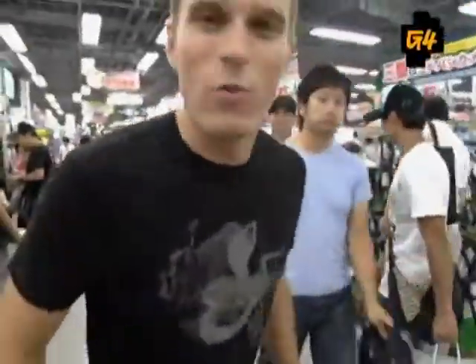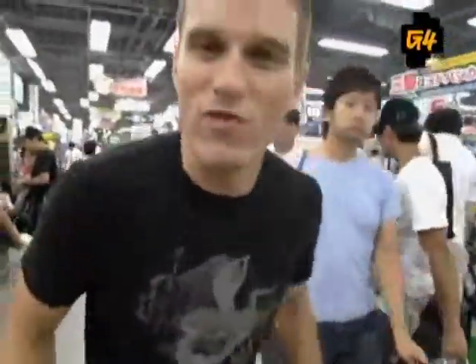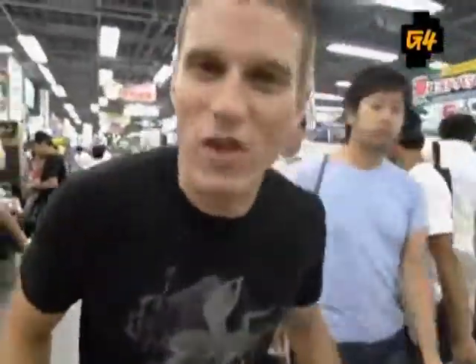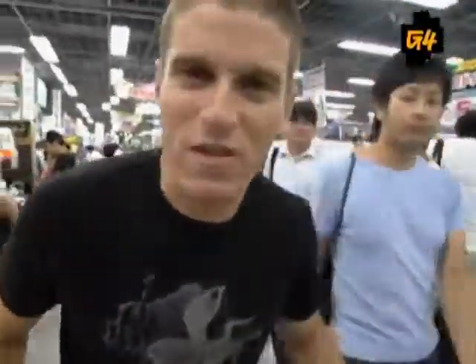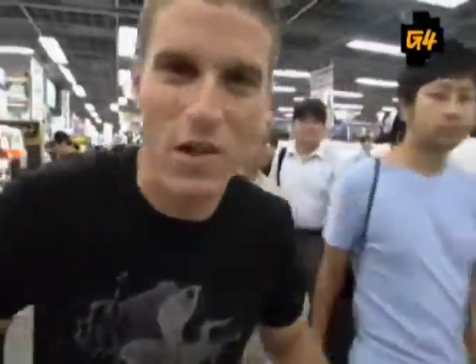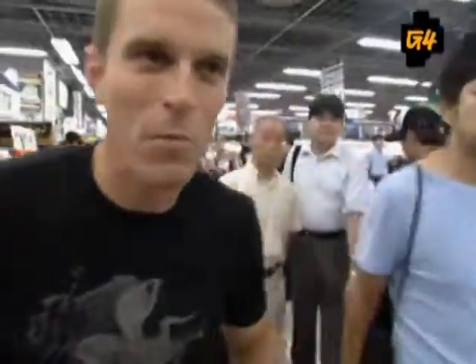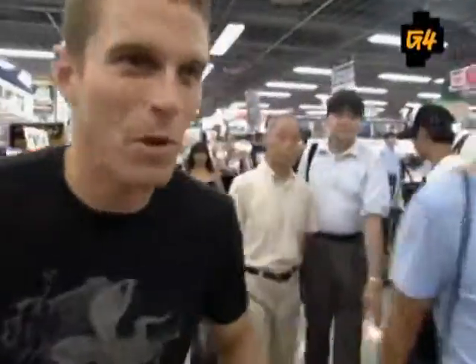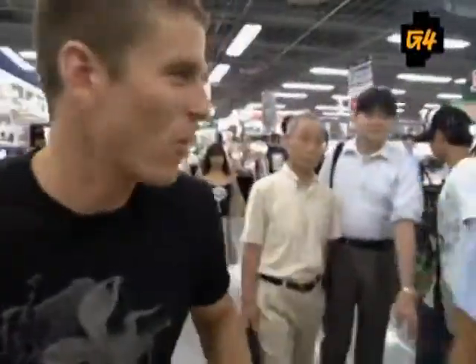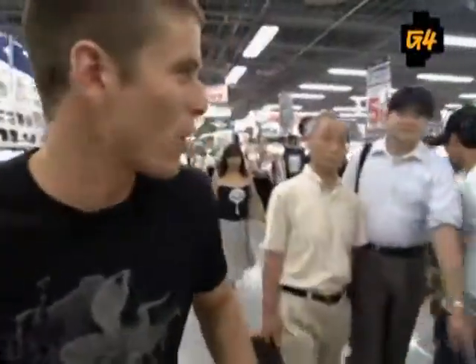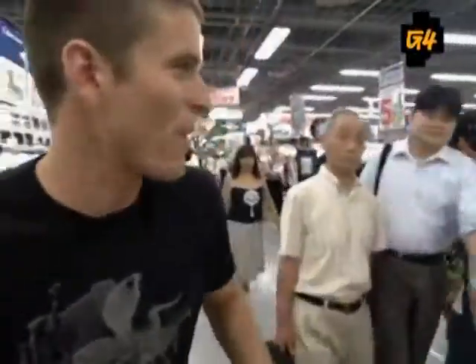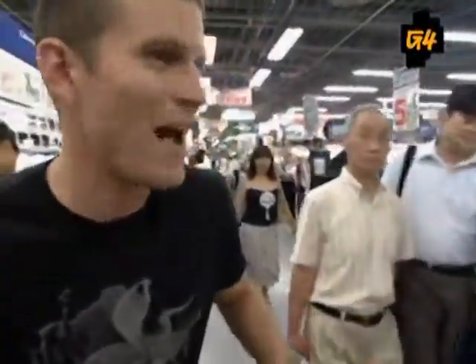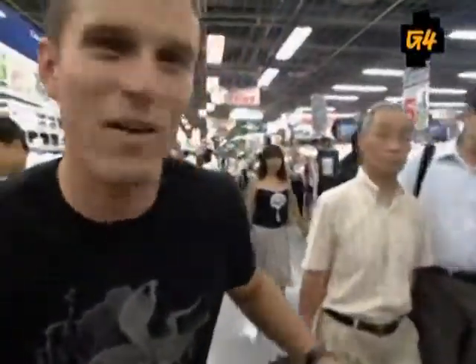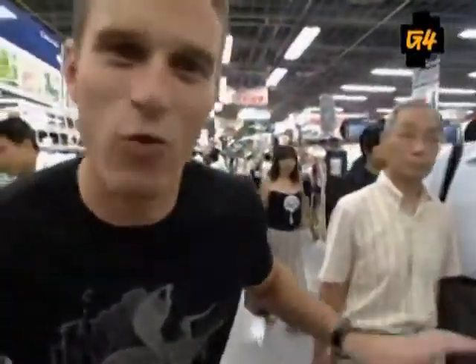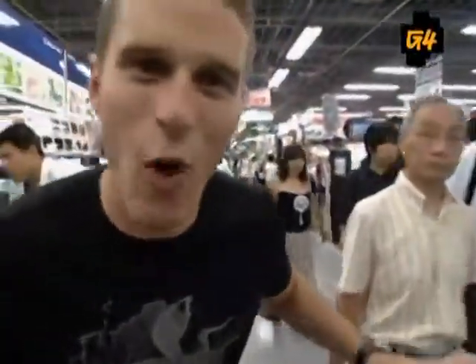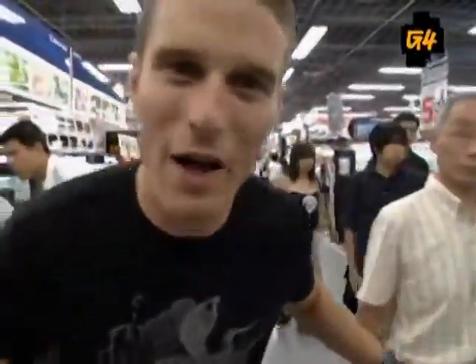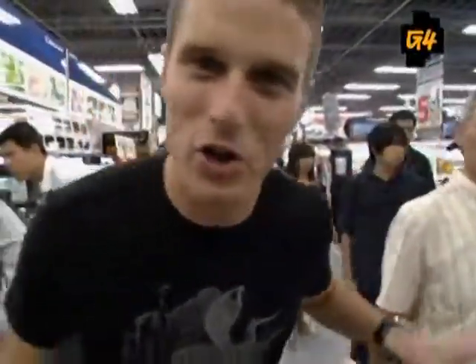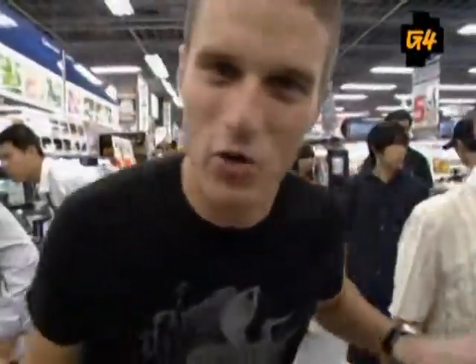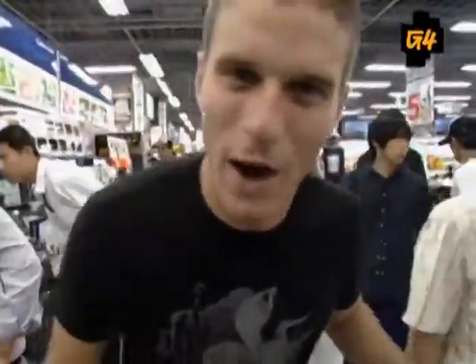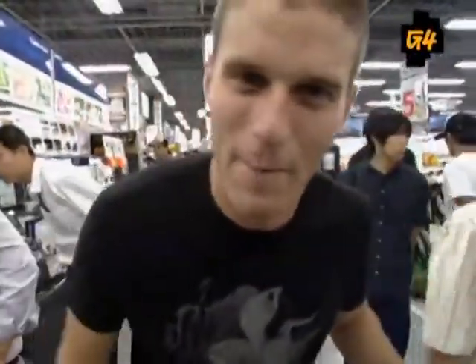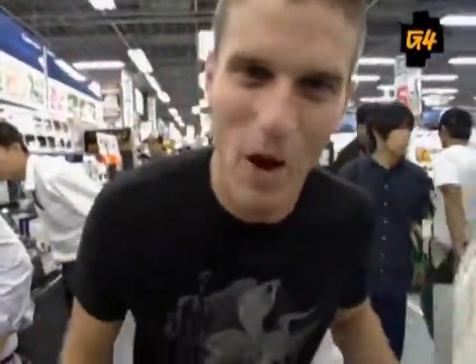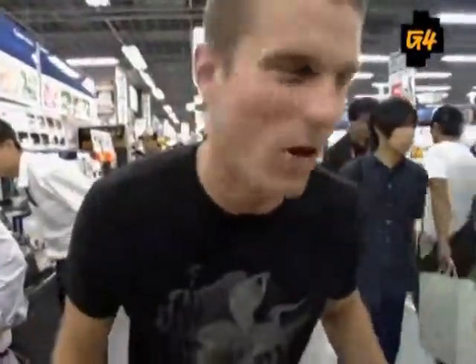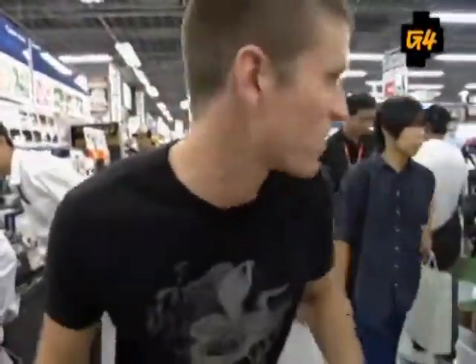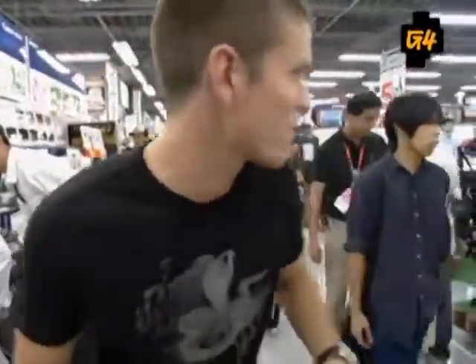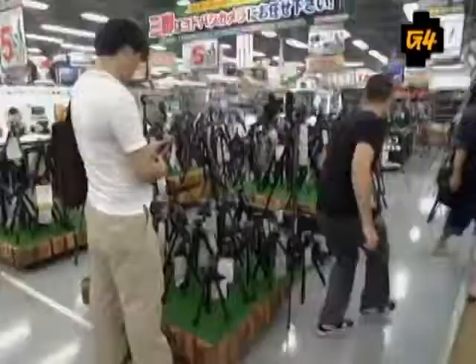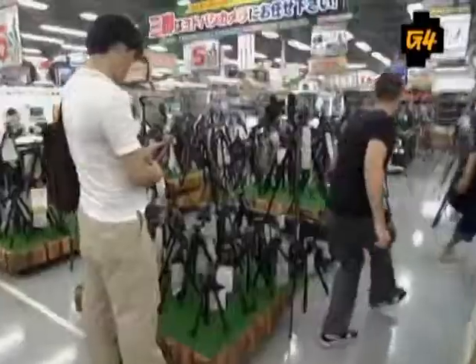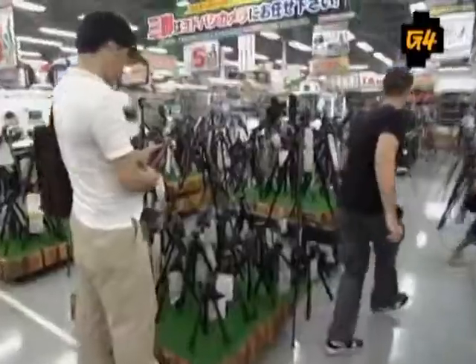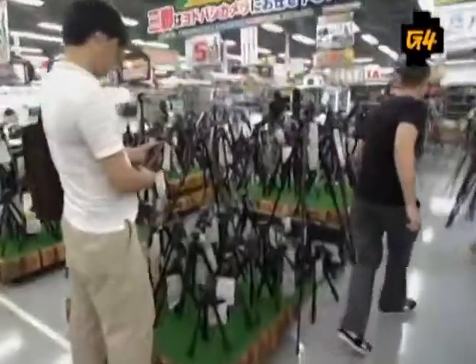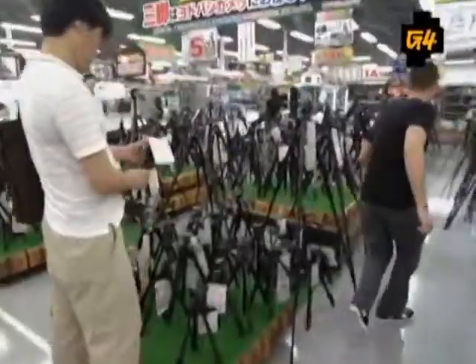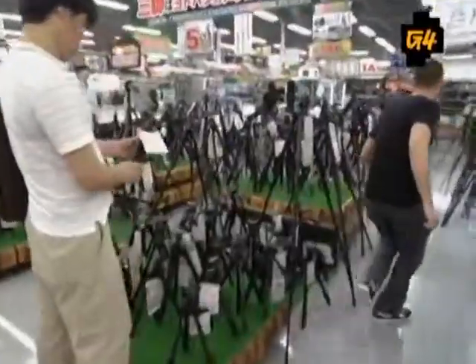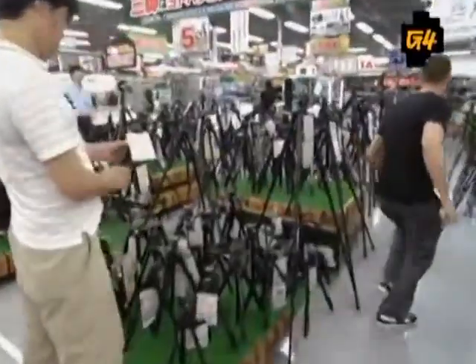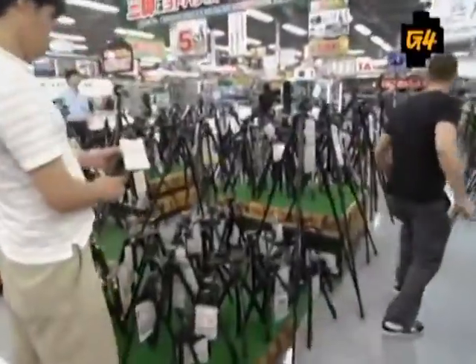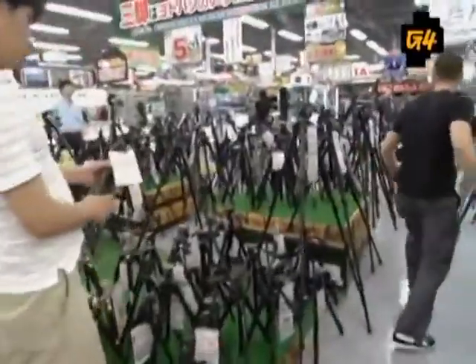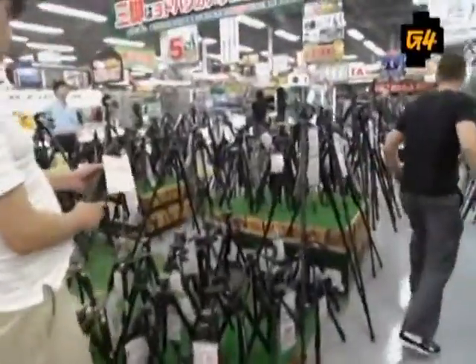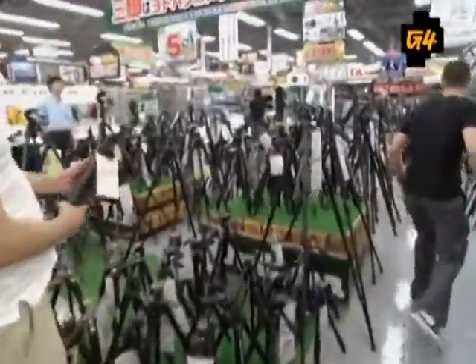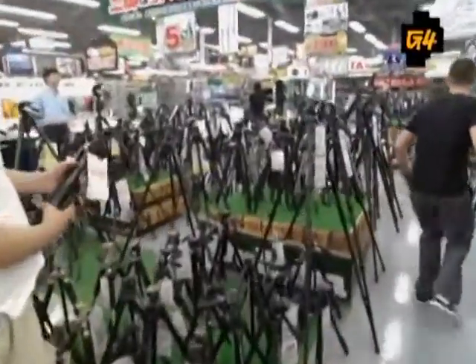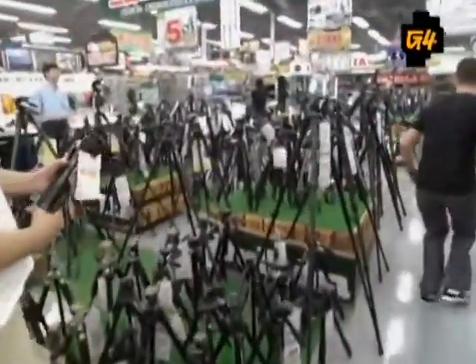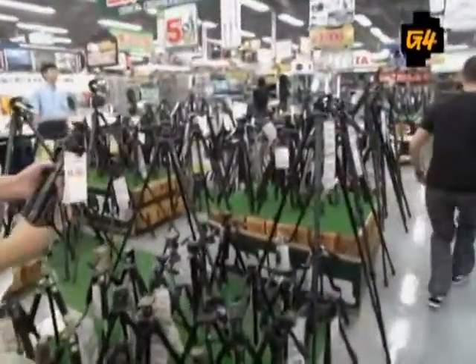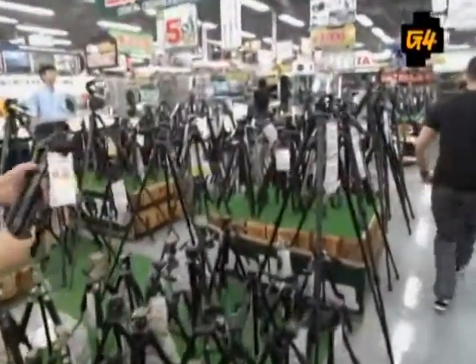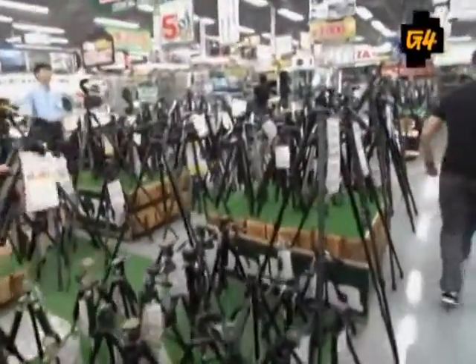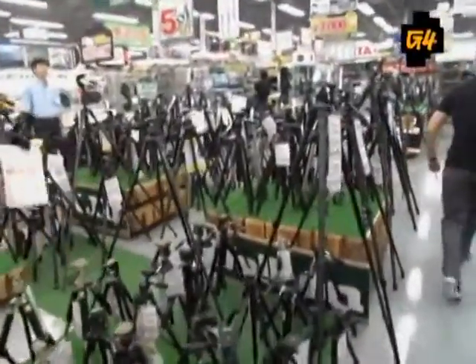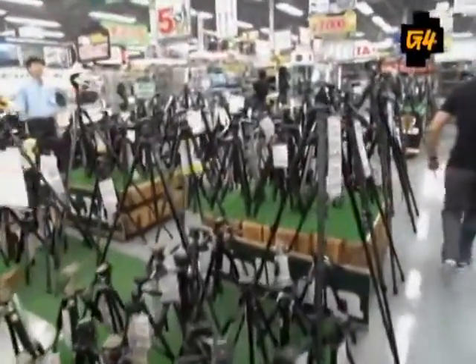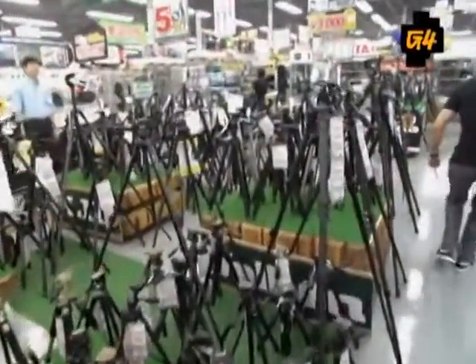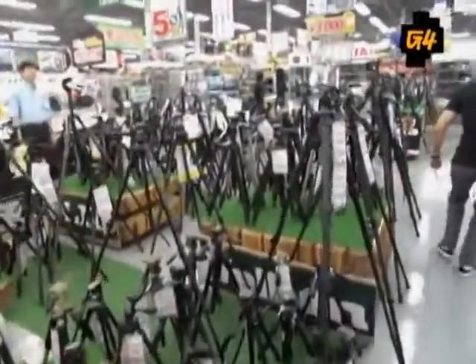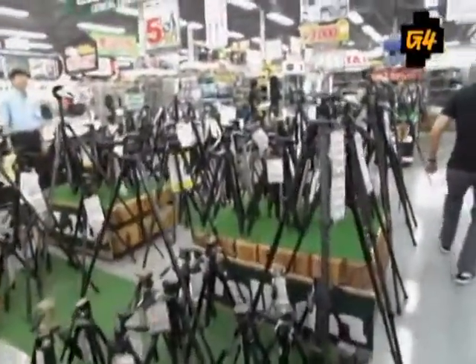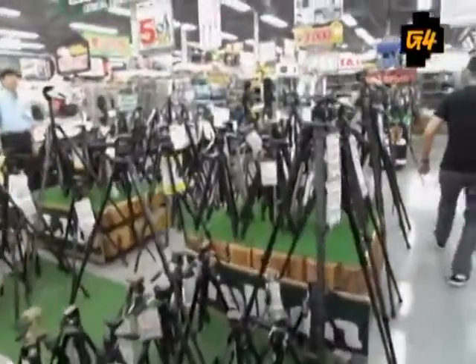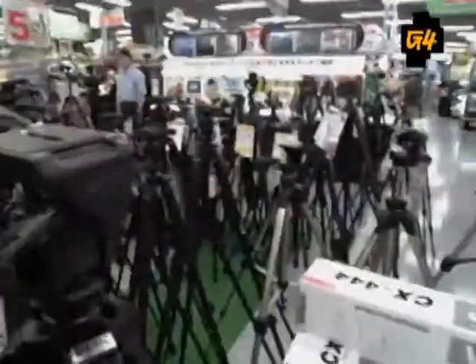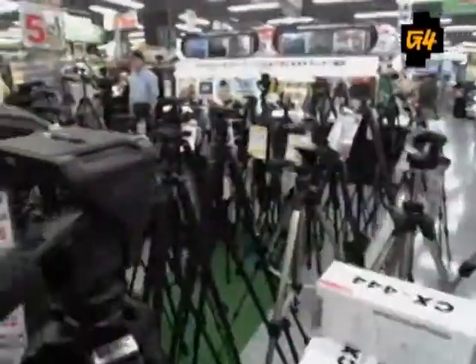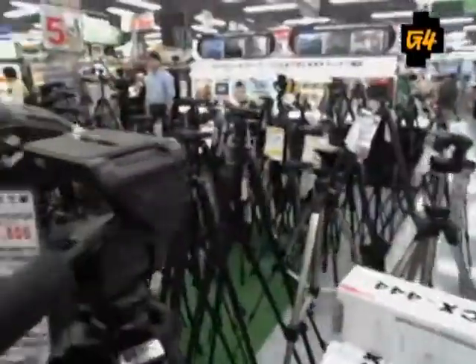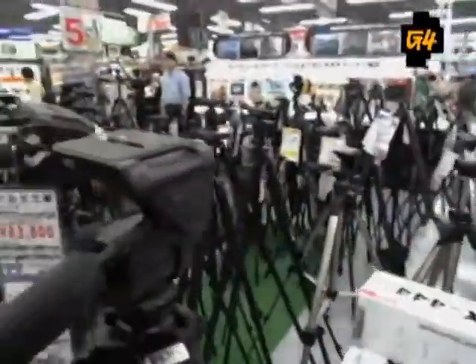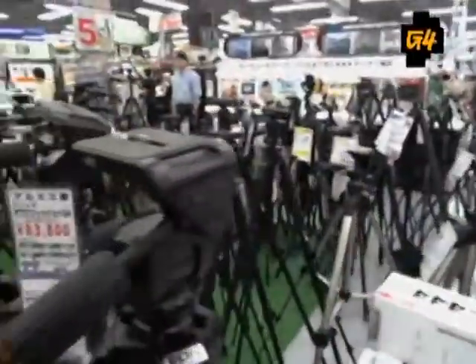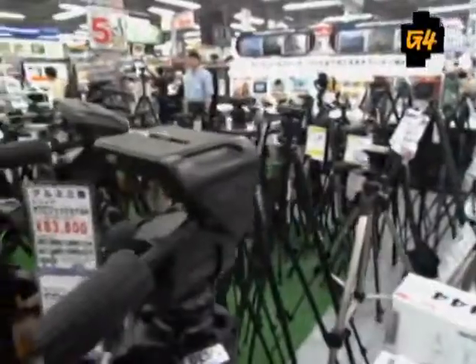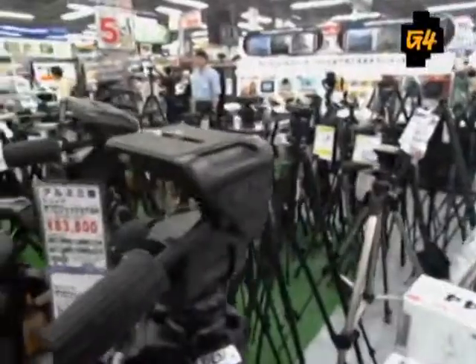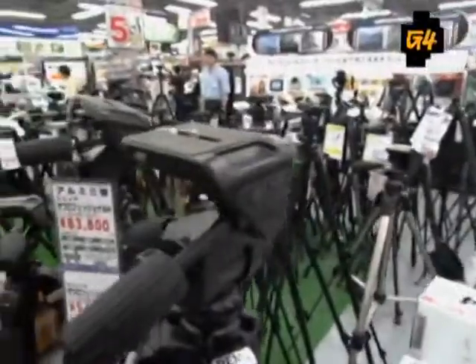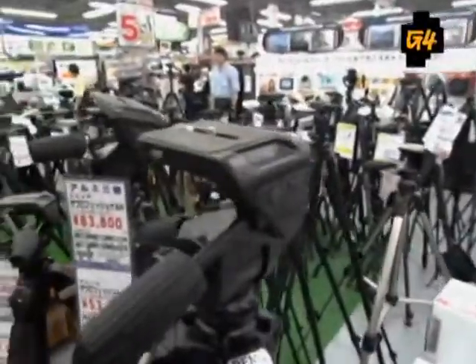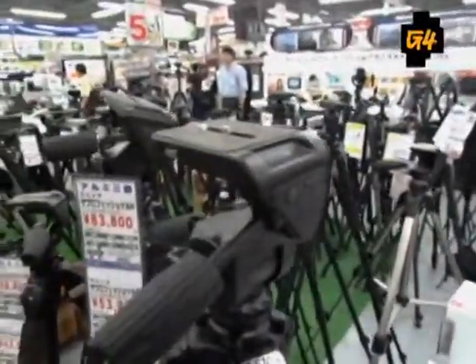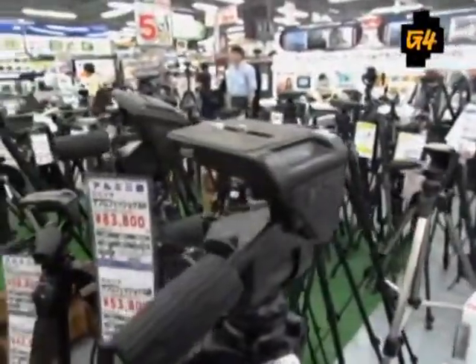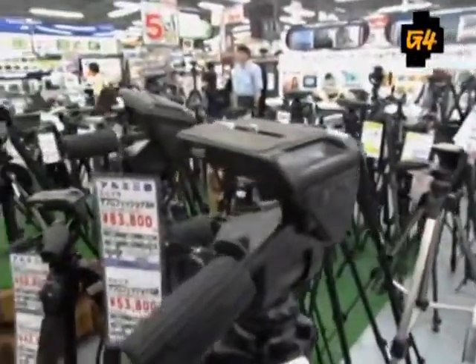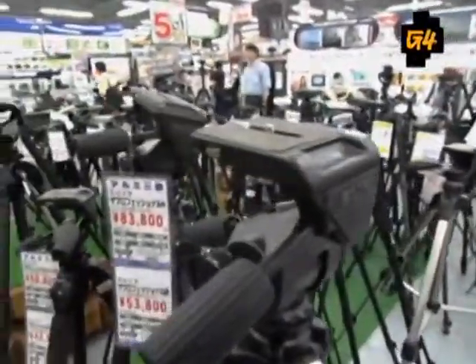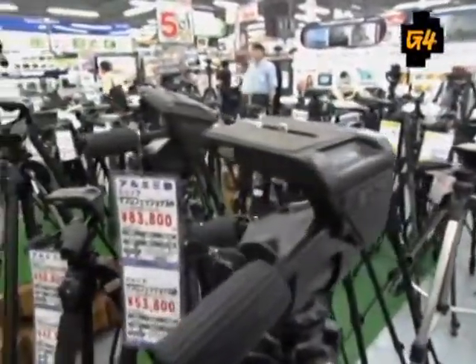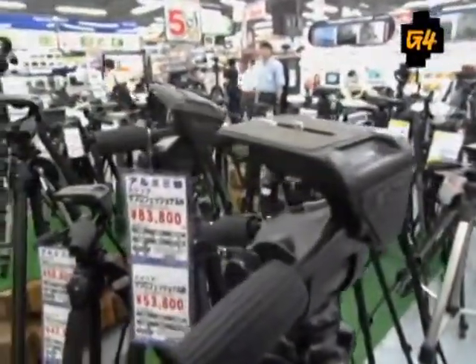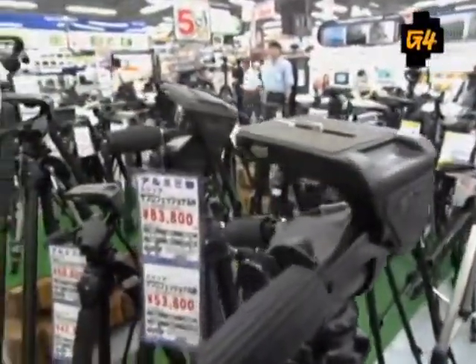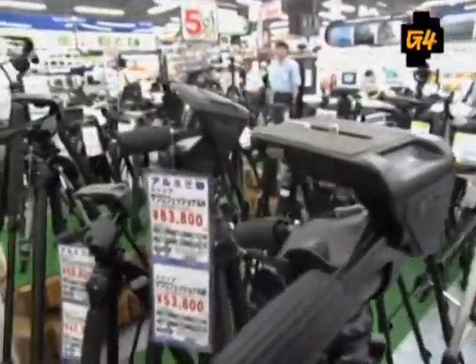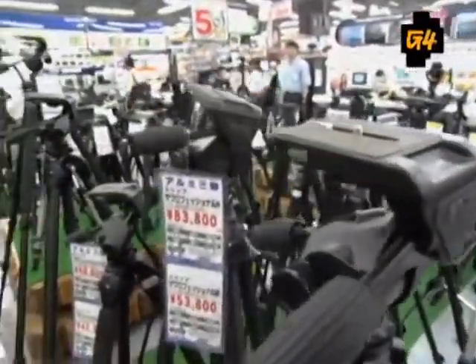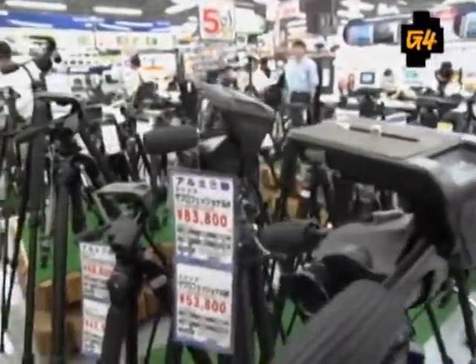We've just stumbled upon a pack of wild tripods. It's beautiful — just look at them. Packs of roving tripods everywhere.